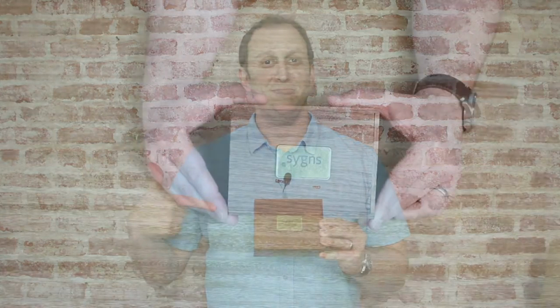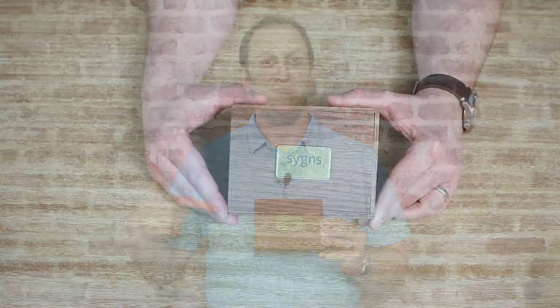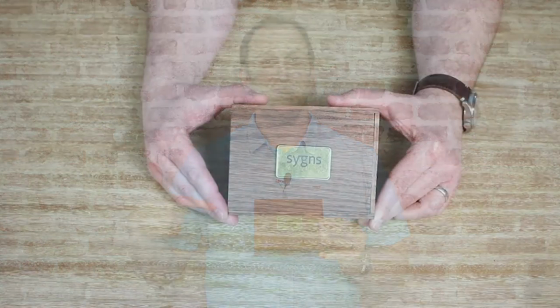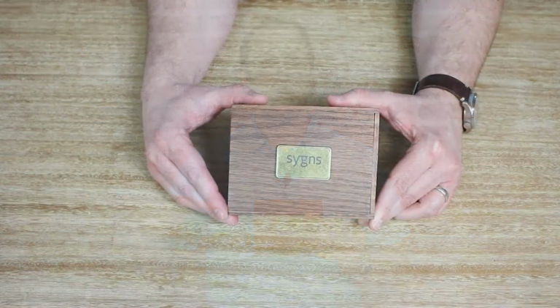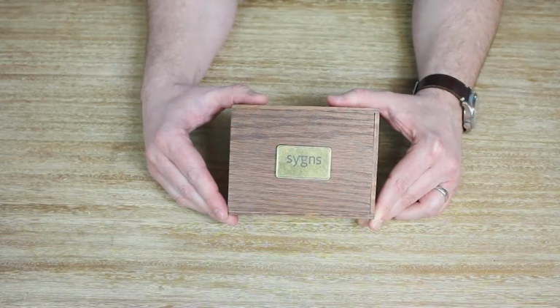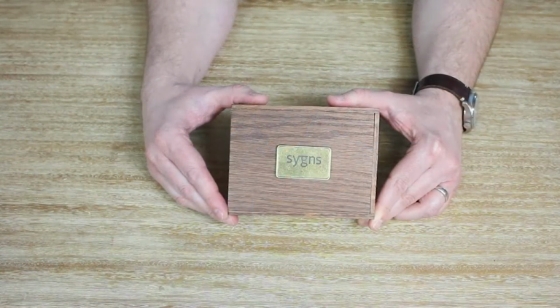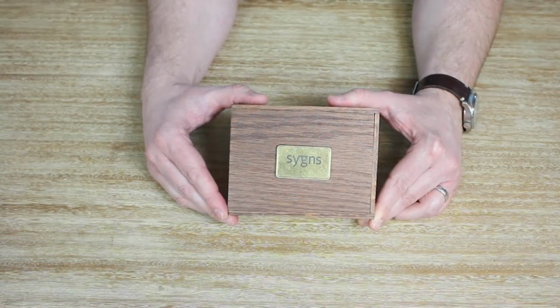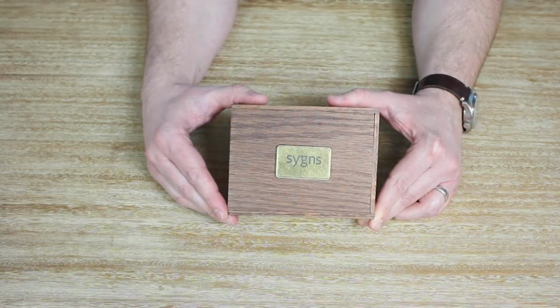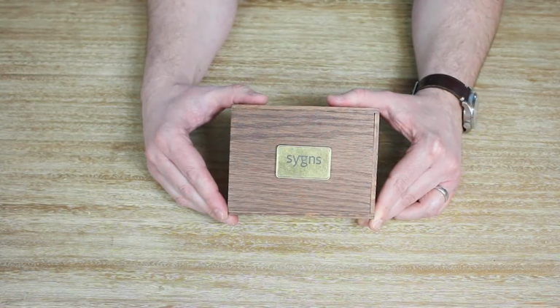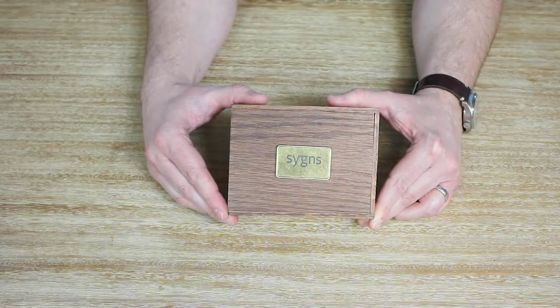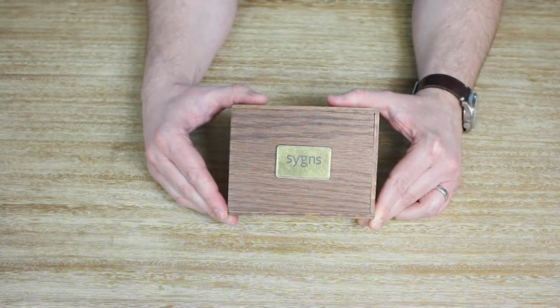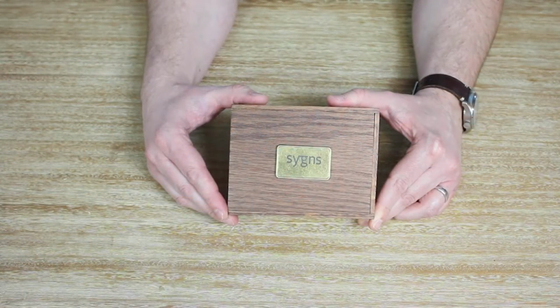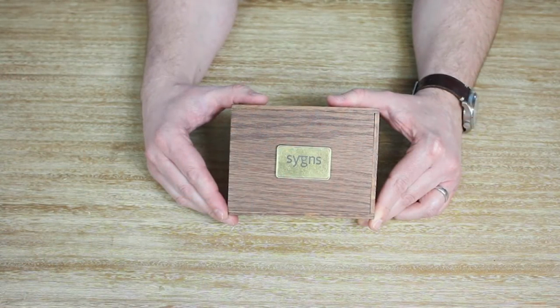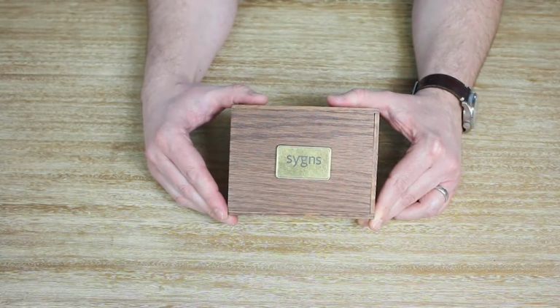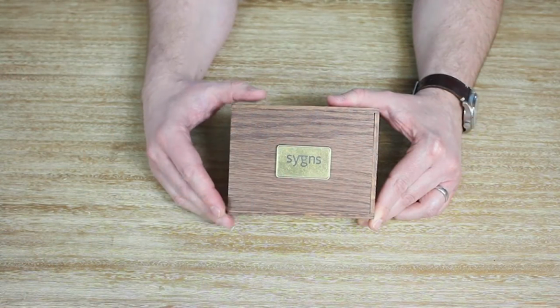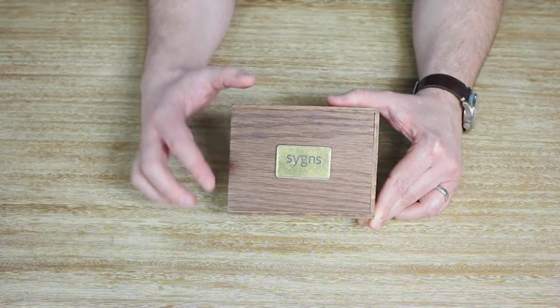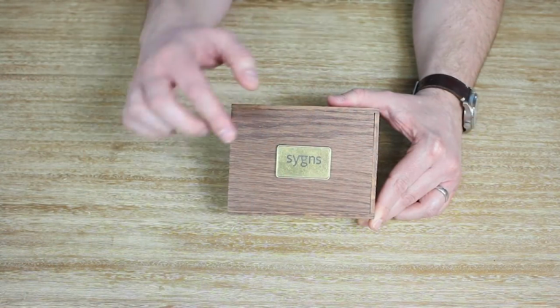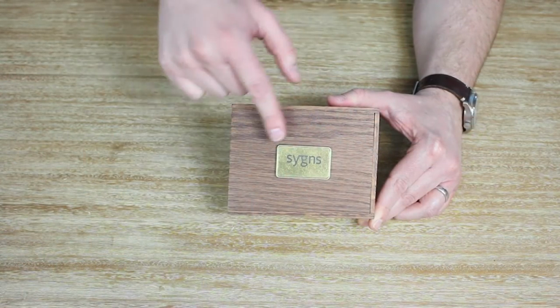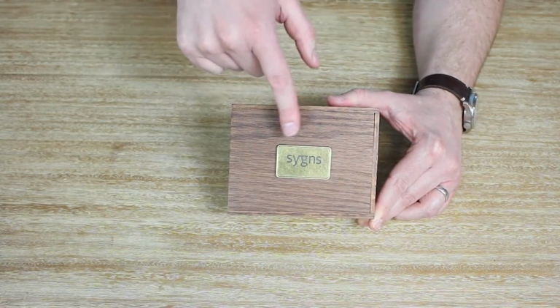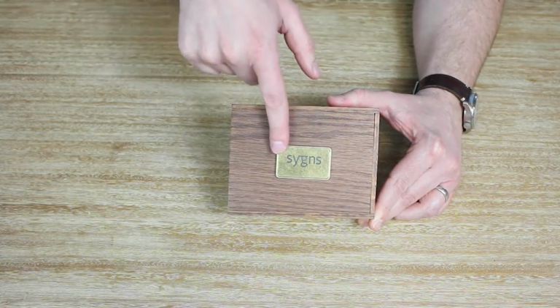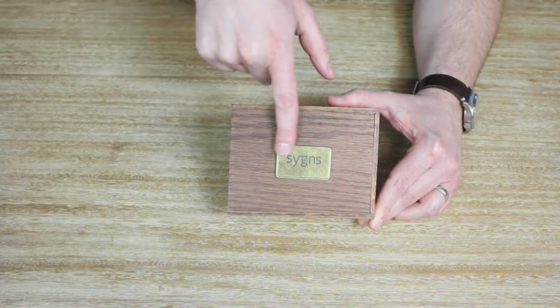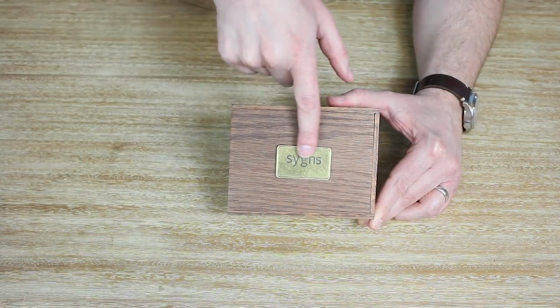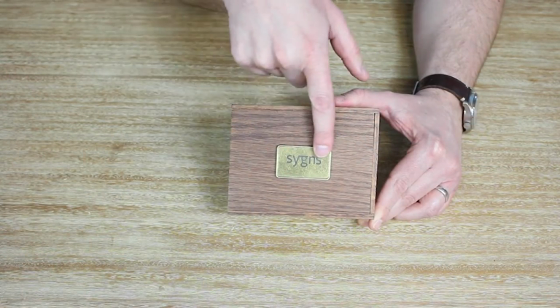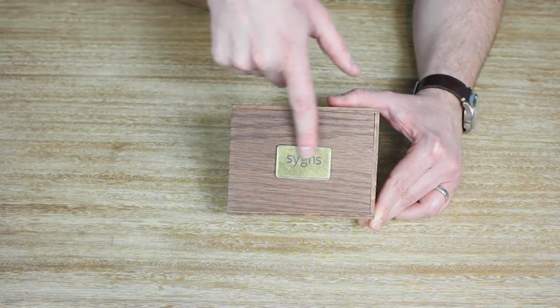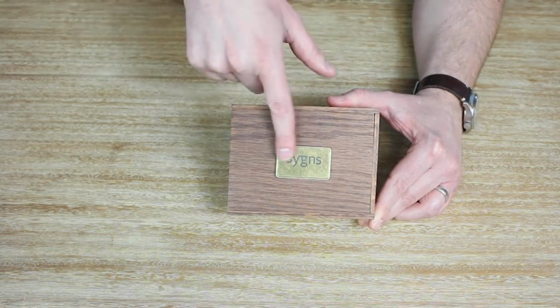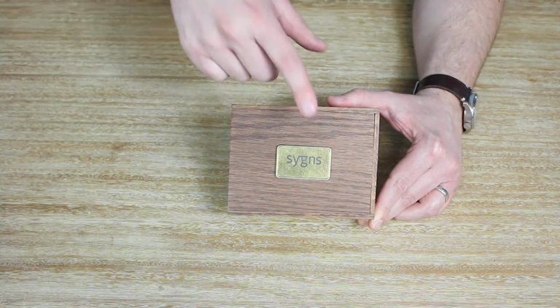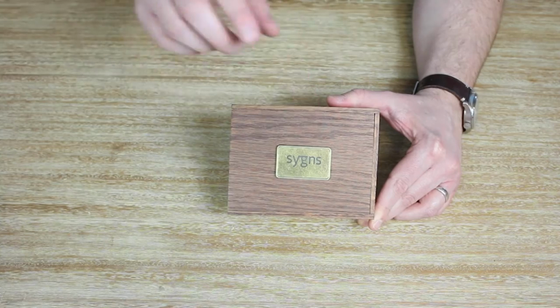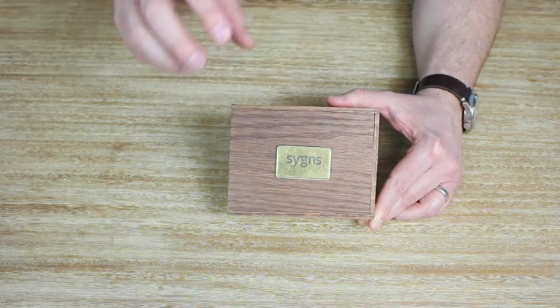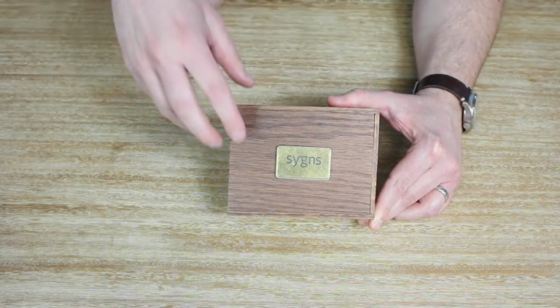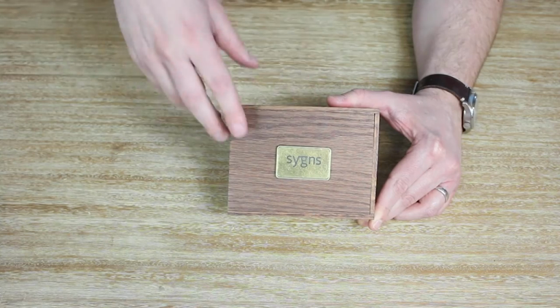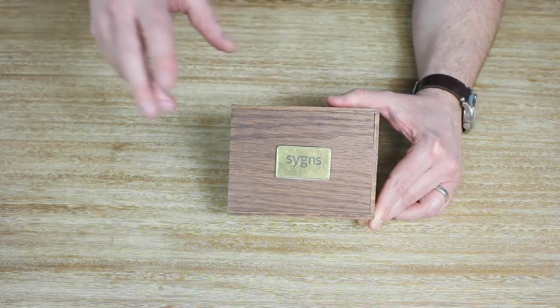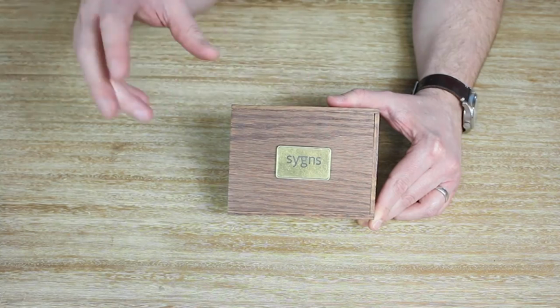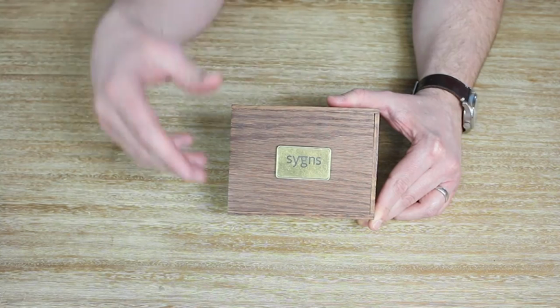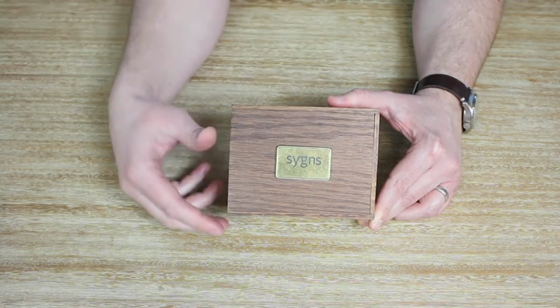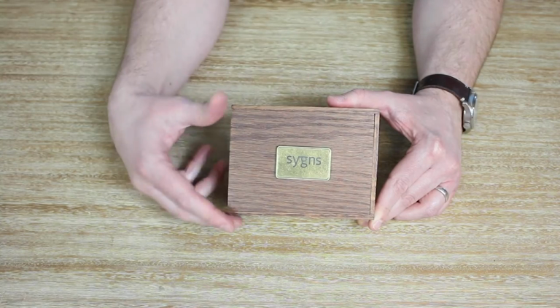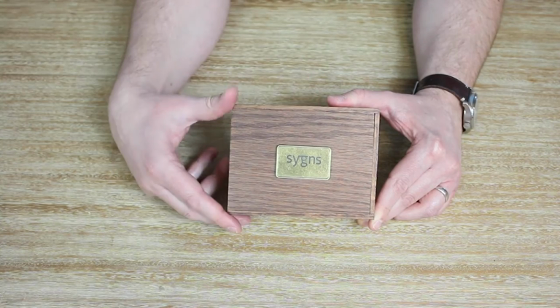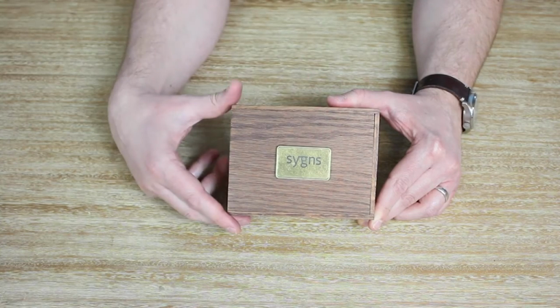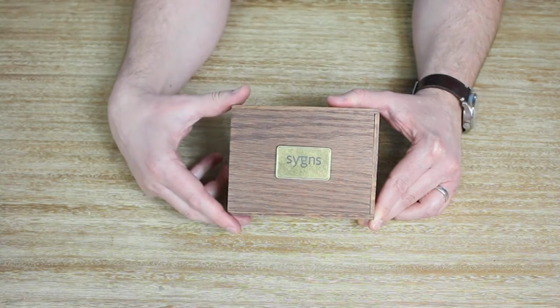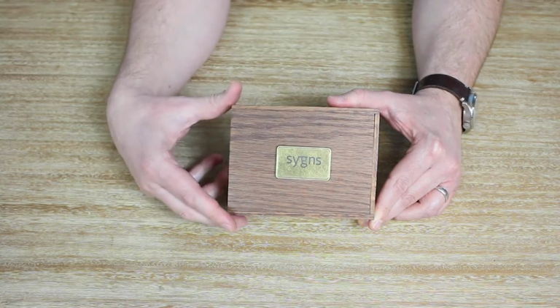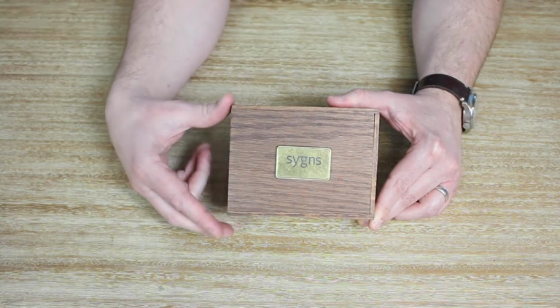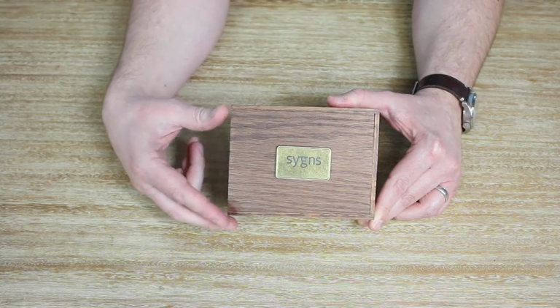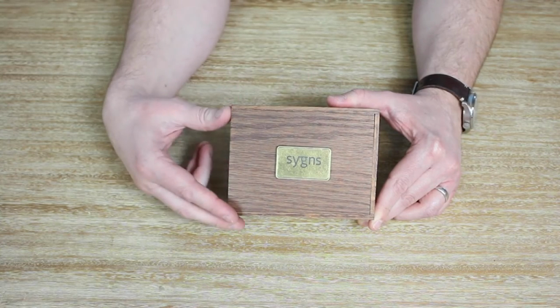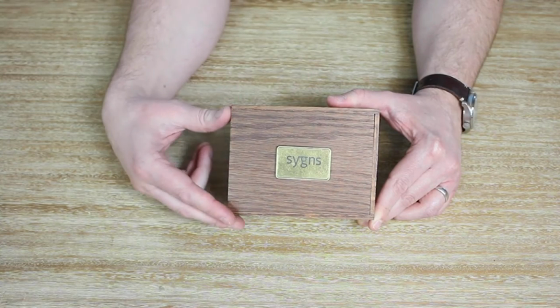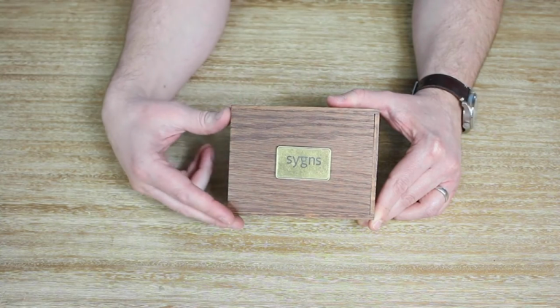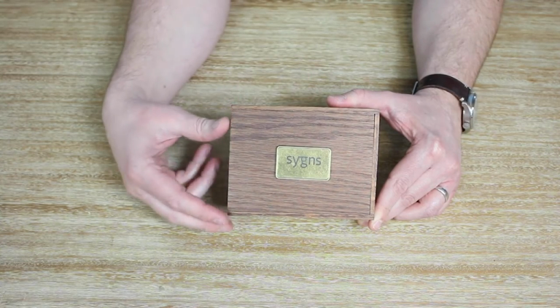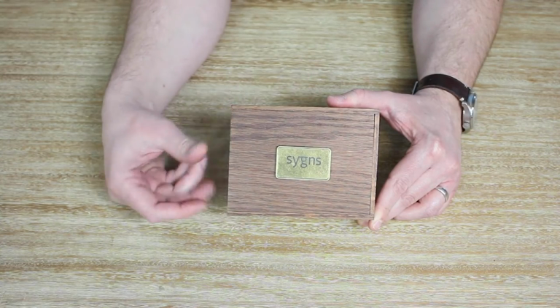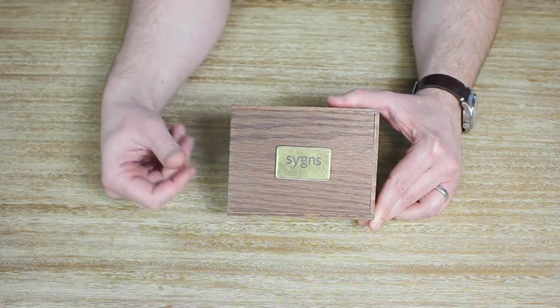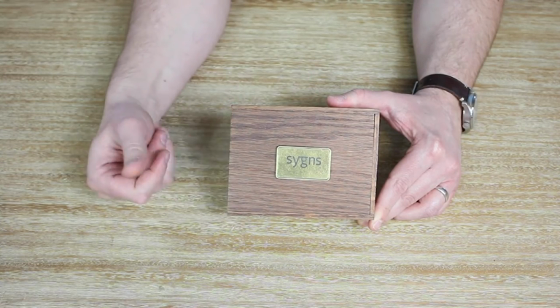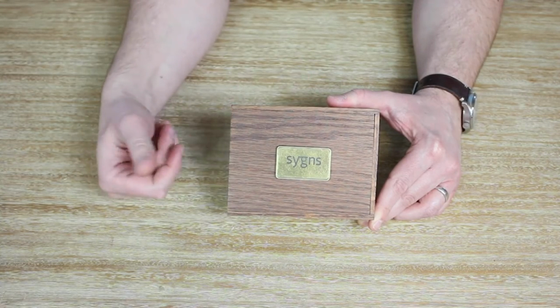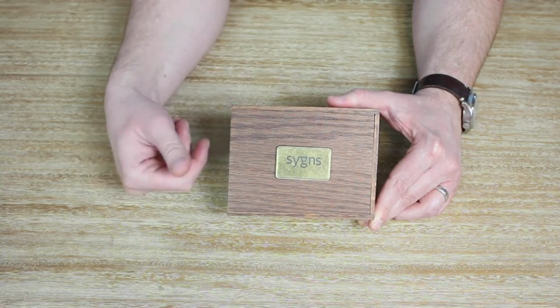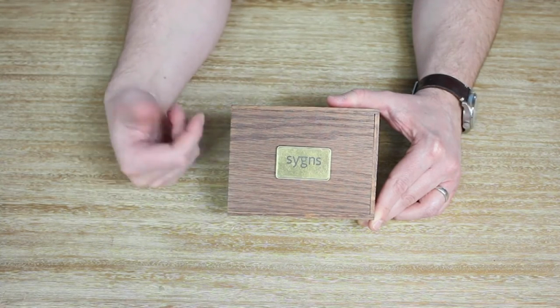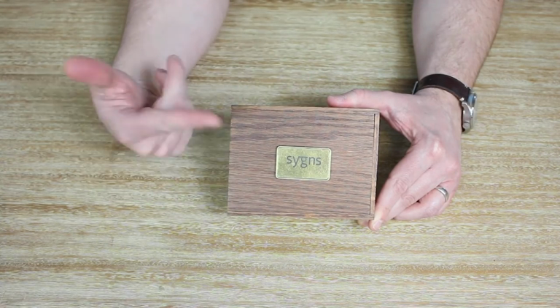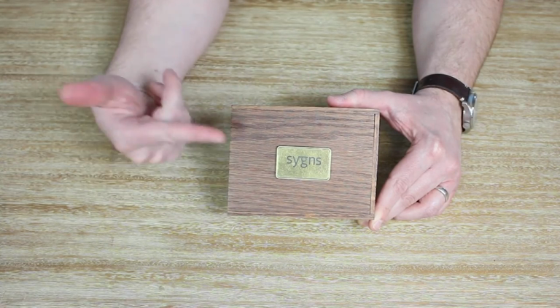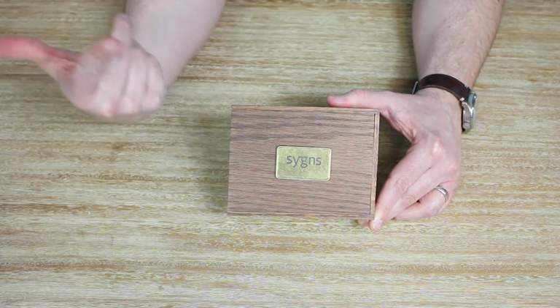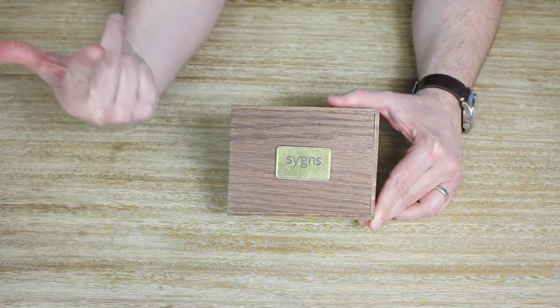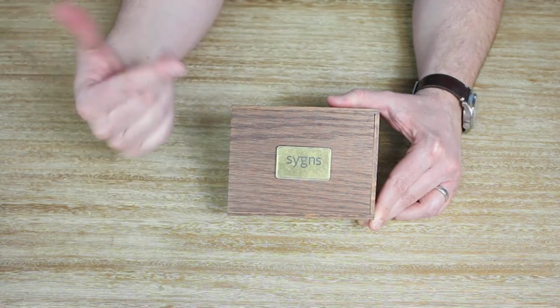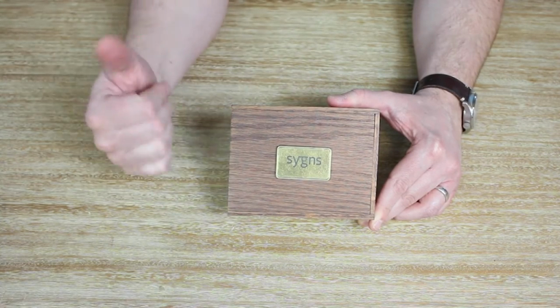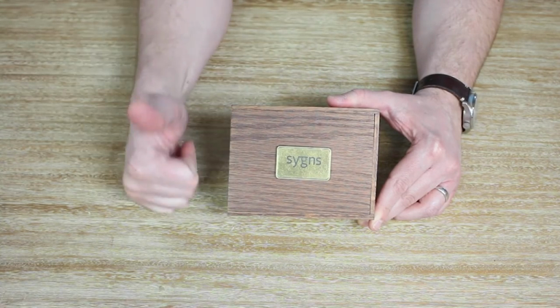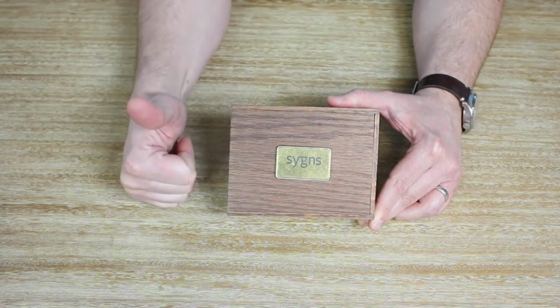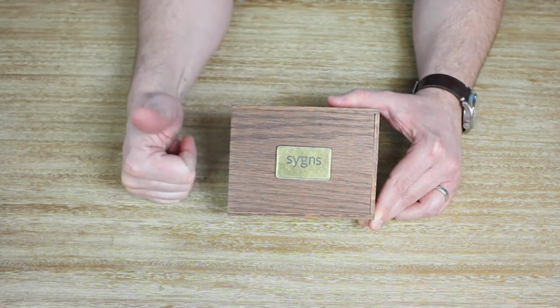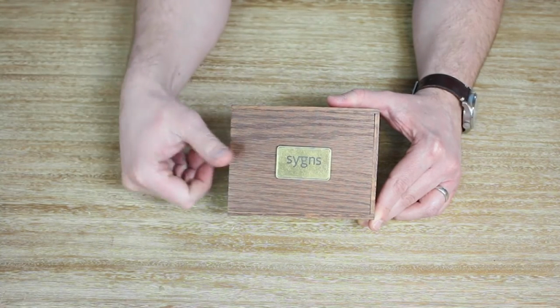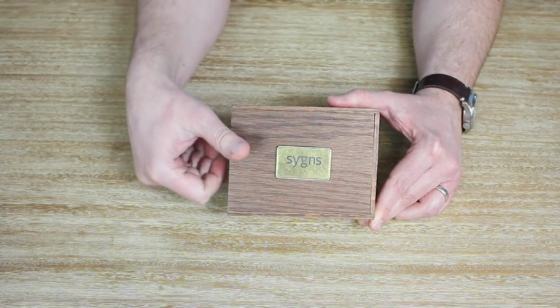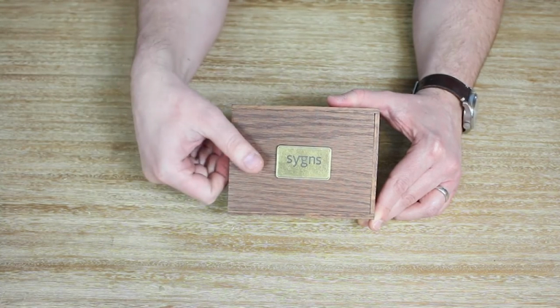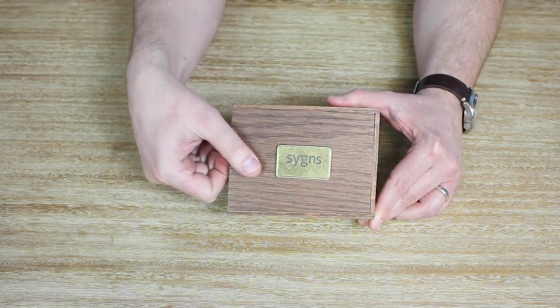On the outside of the Eureka Kit box, you've got your laser-etched logo. This box is made of red oak, which is a really high-quality wood. And then inside it, you've got five awesome tools.